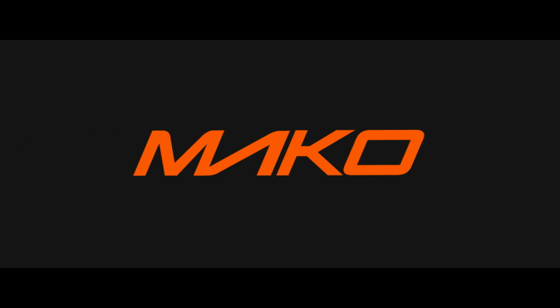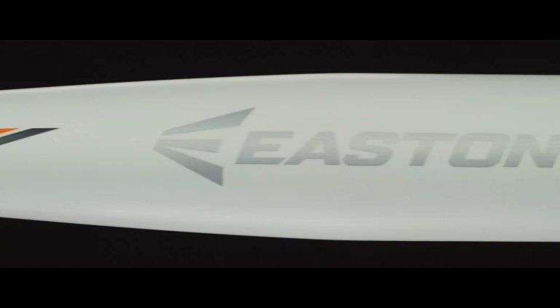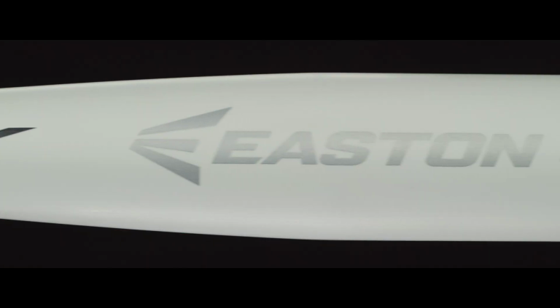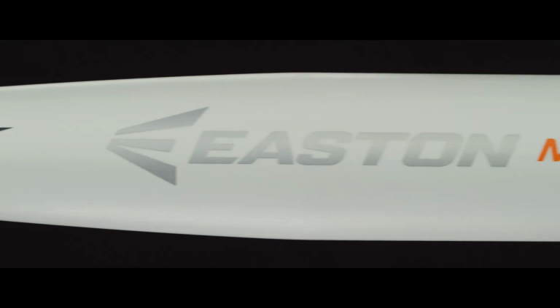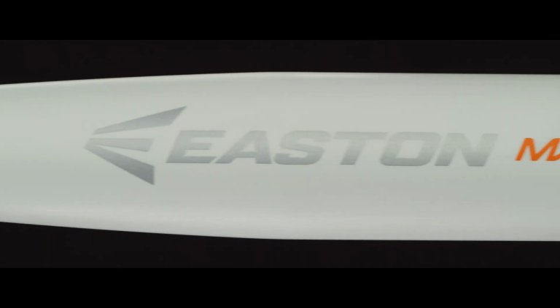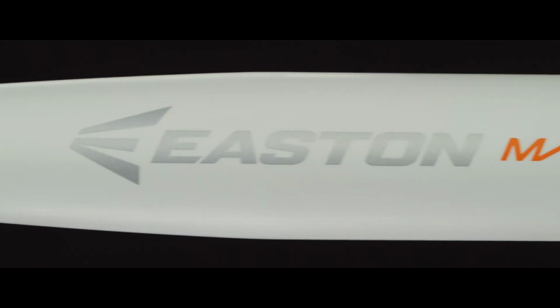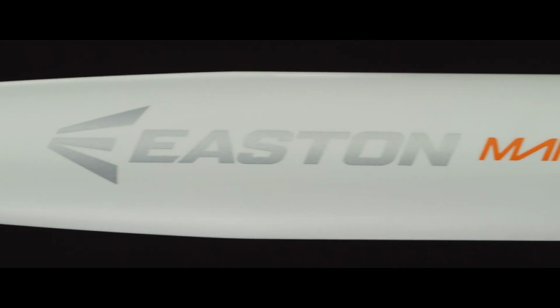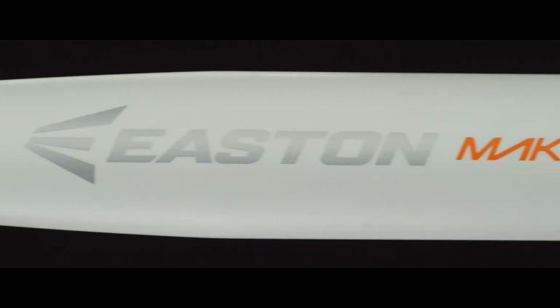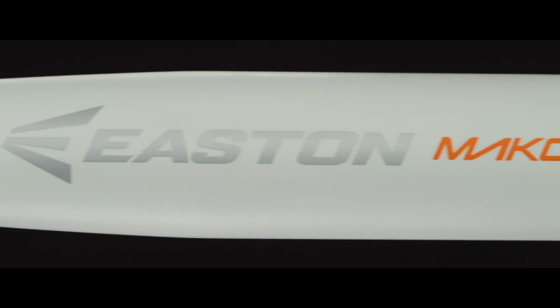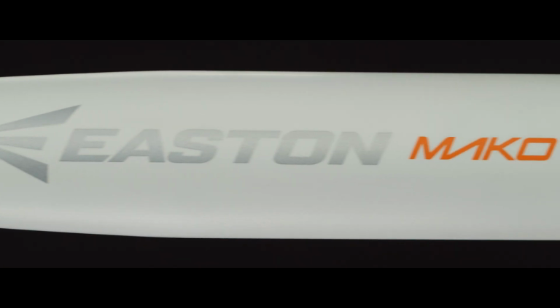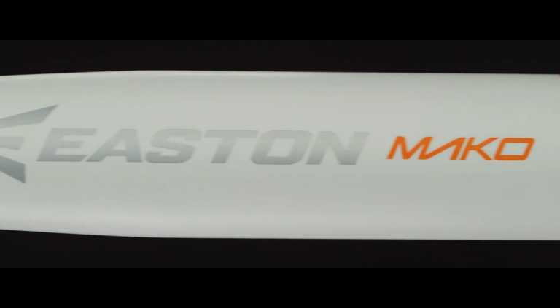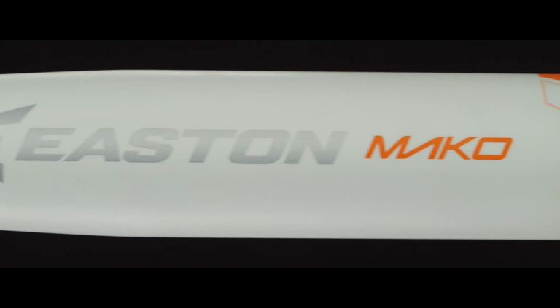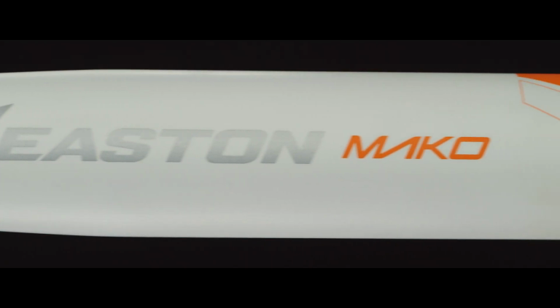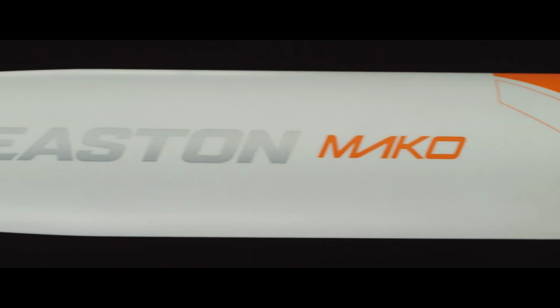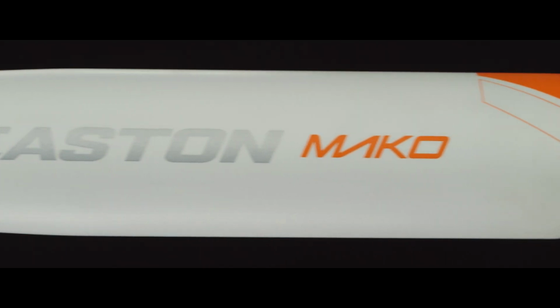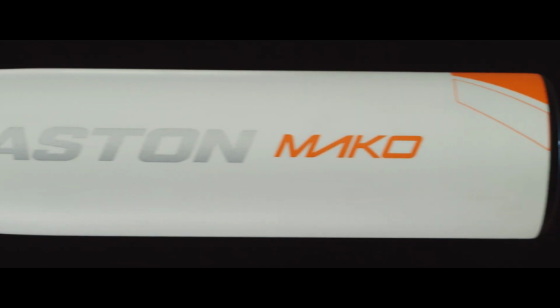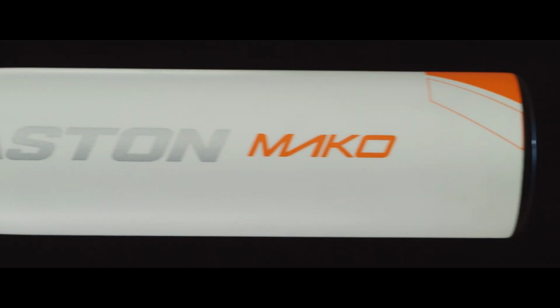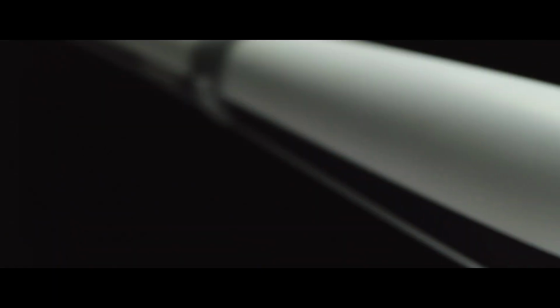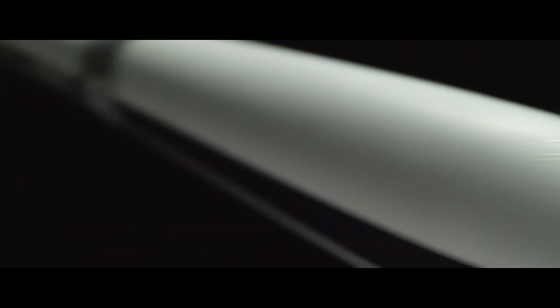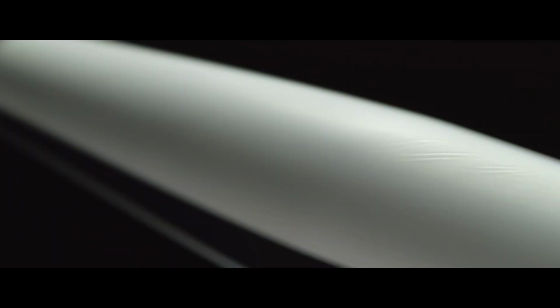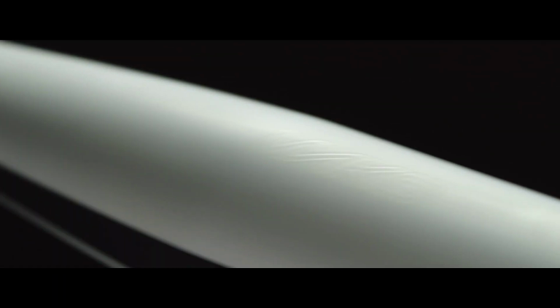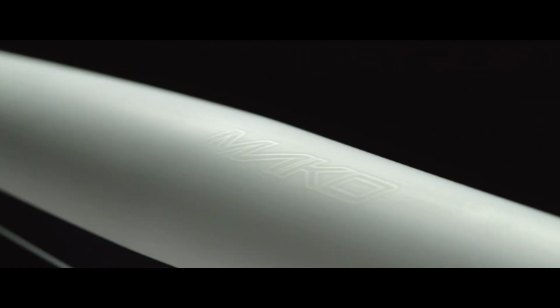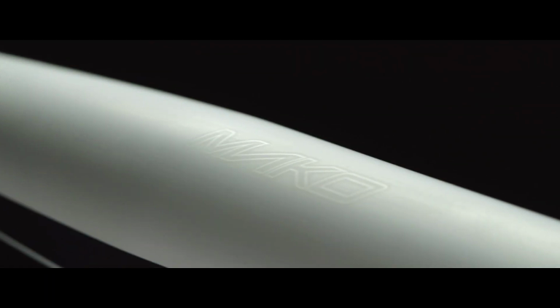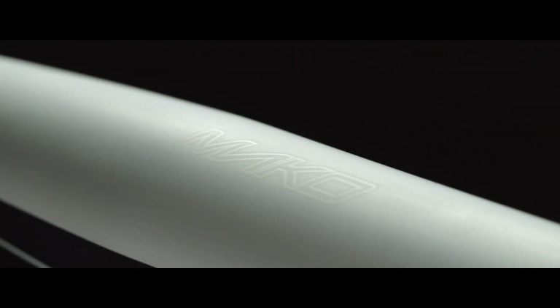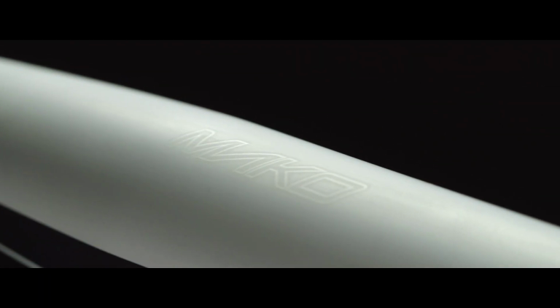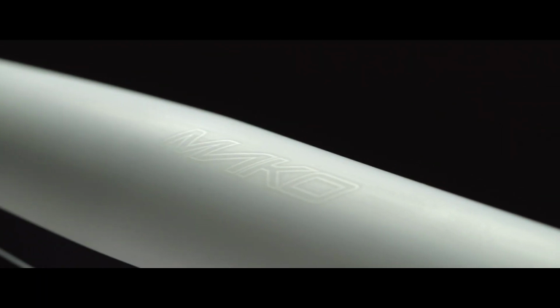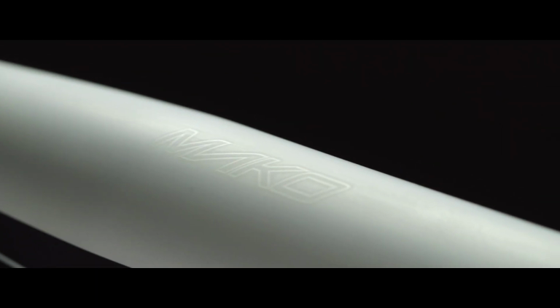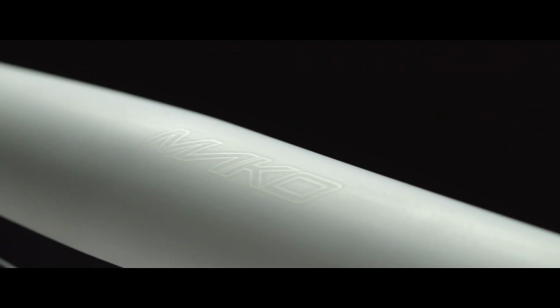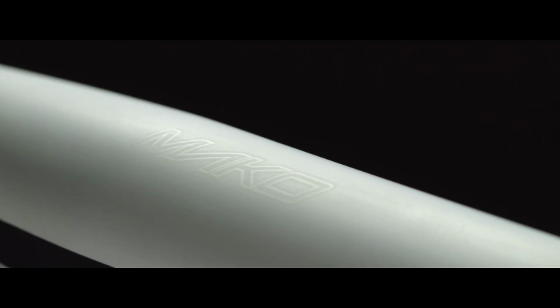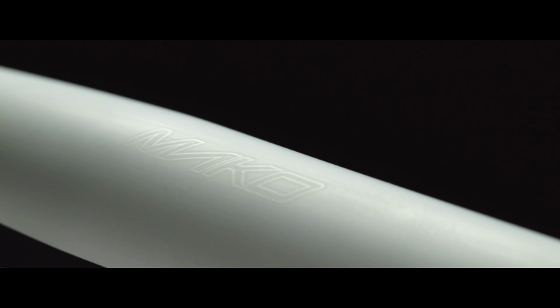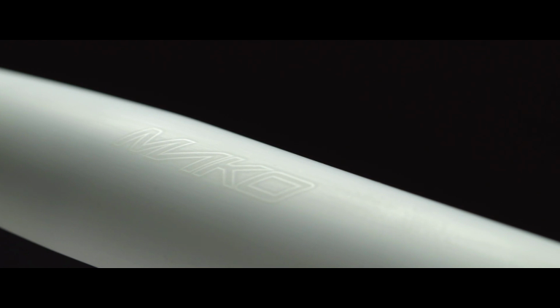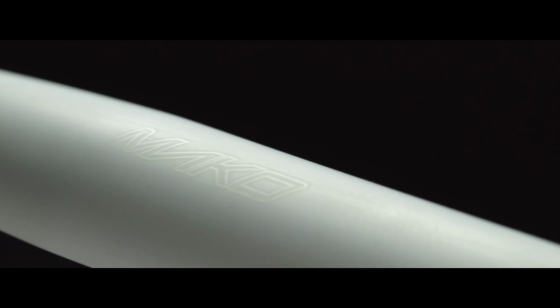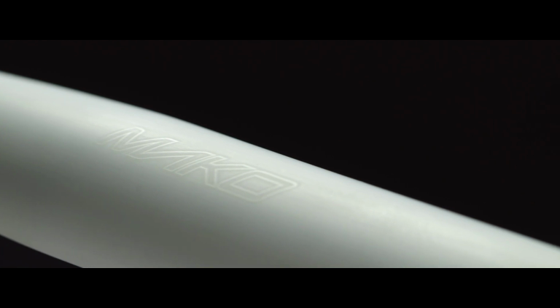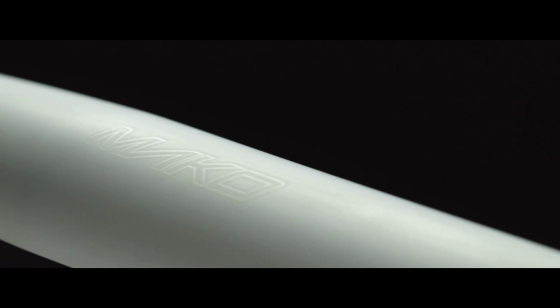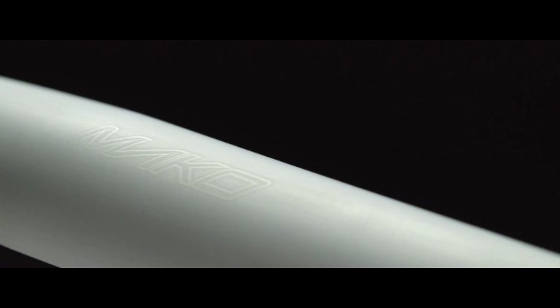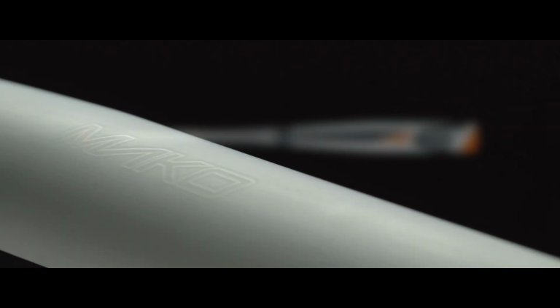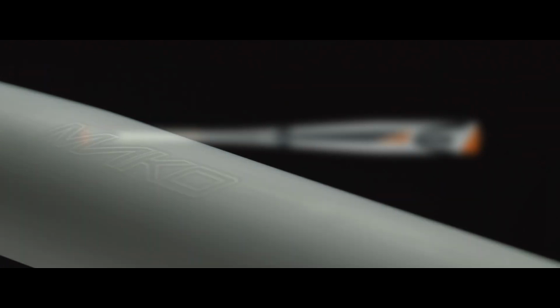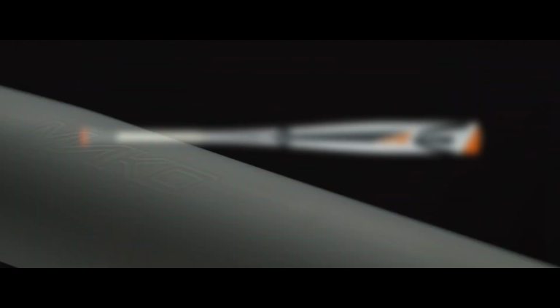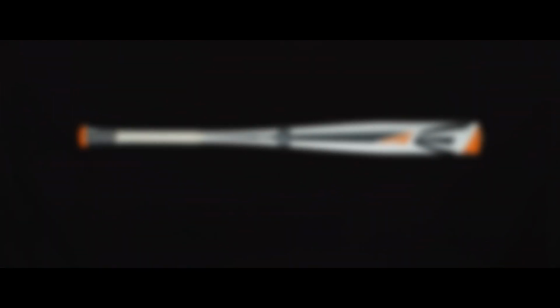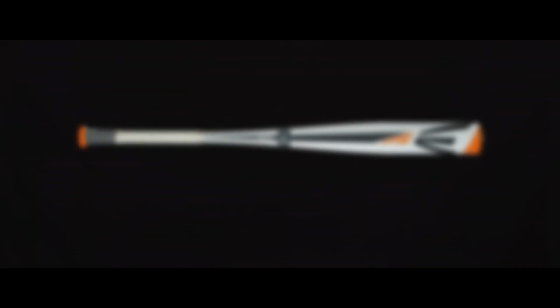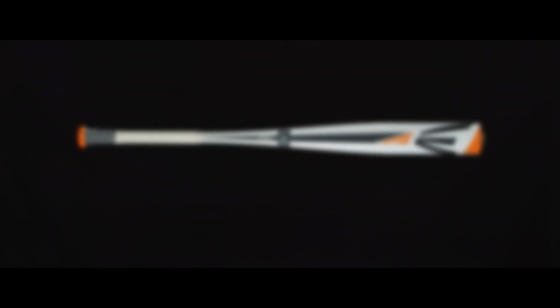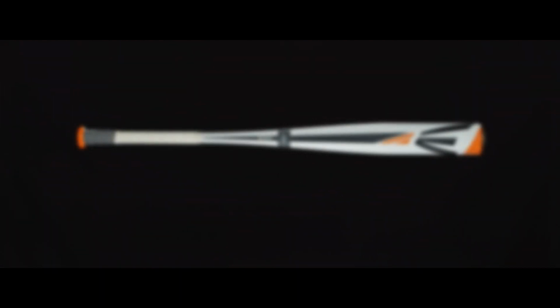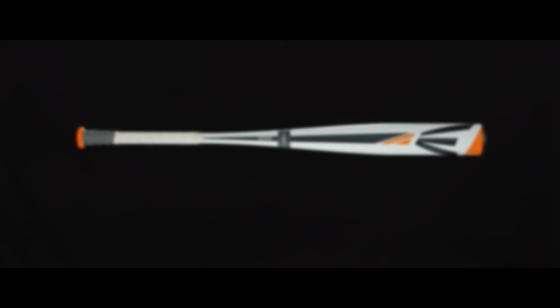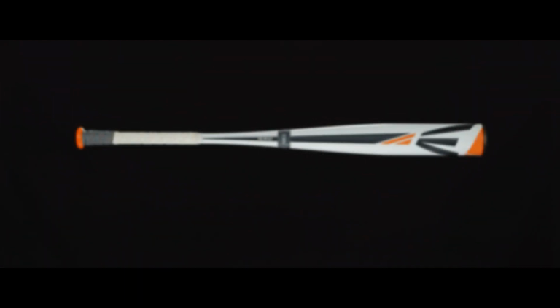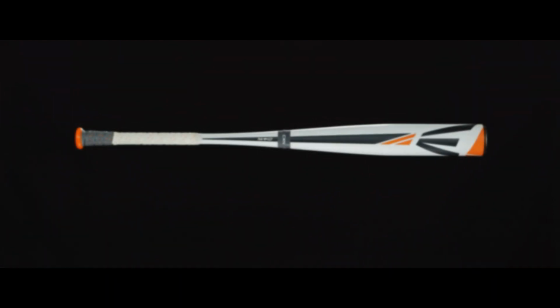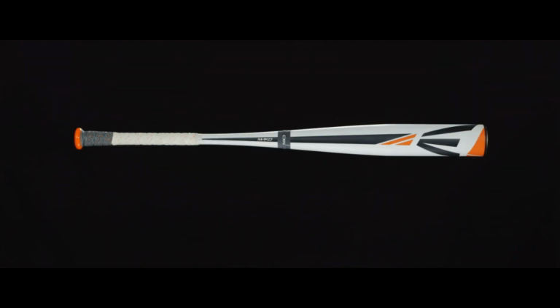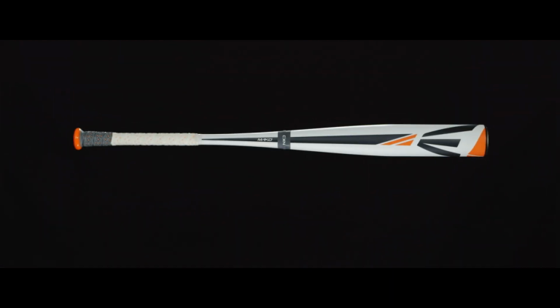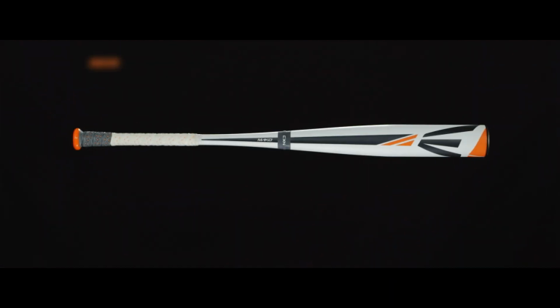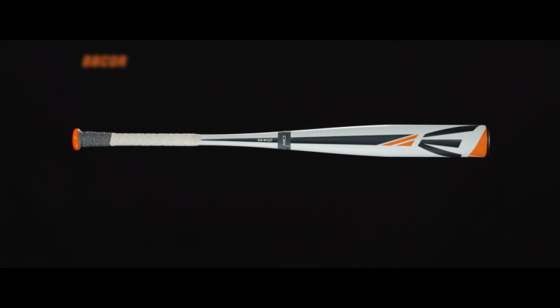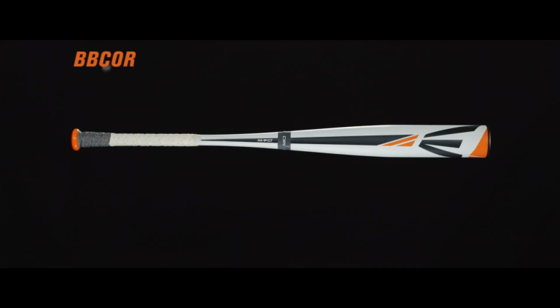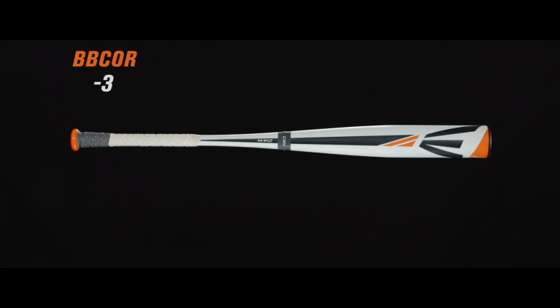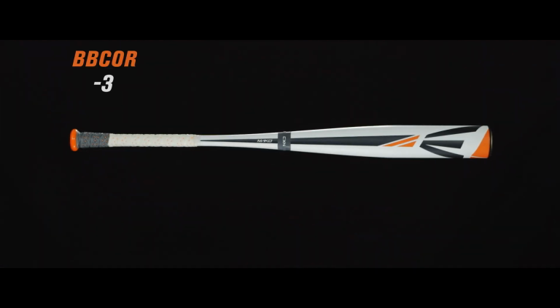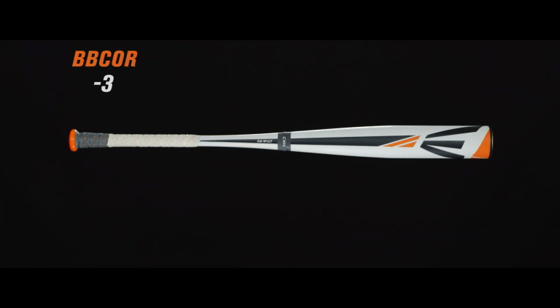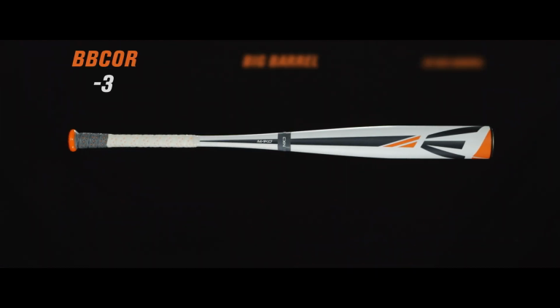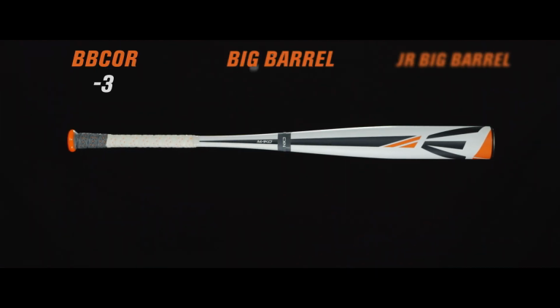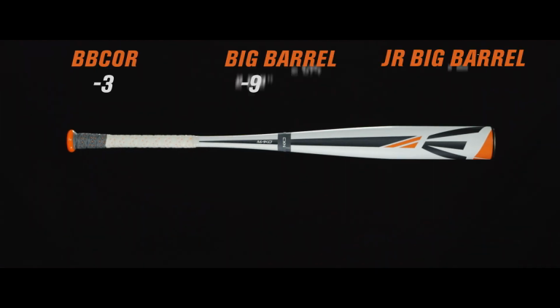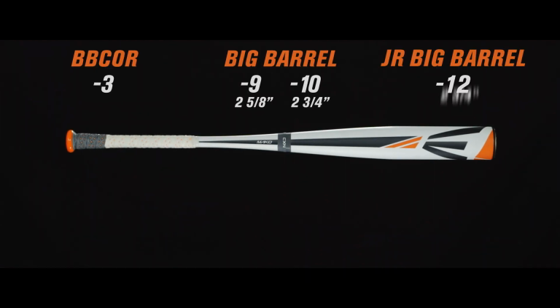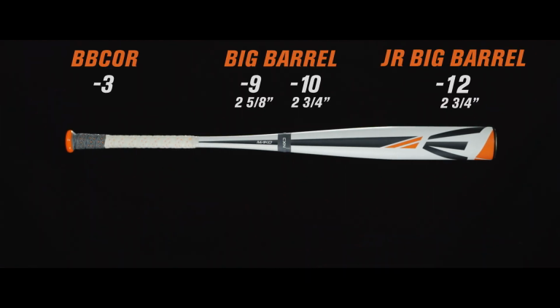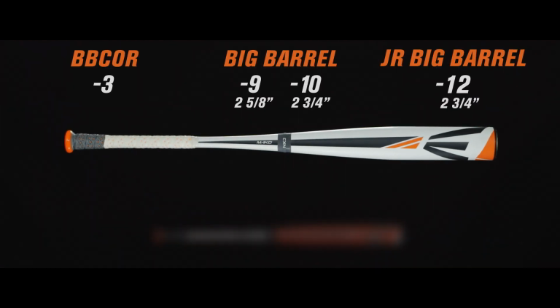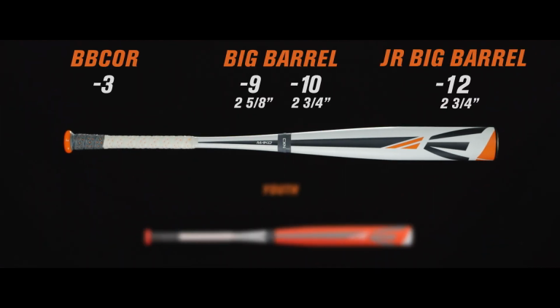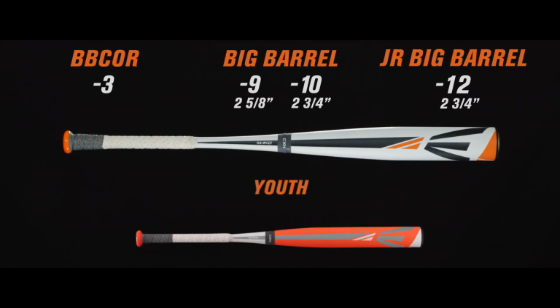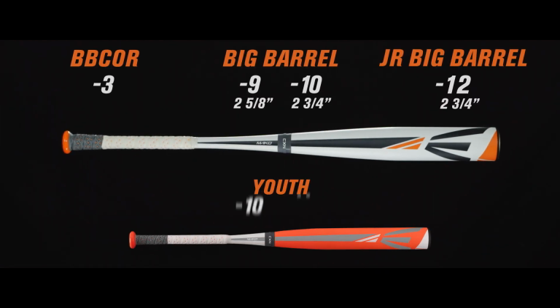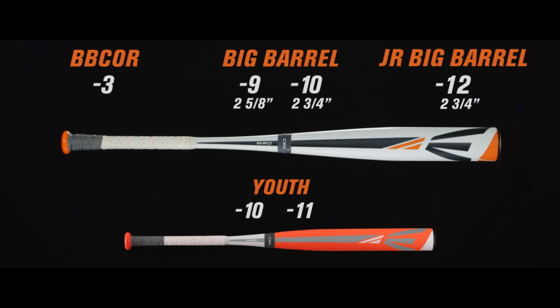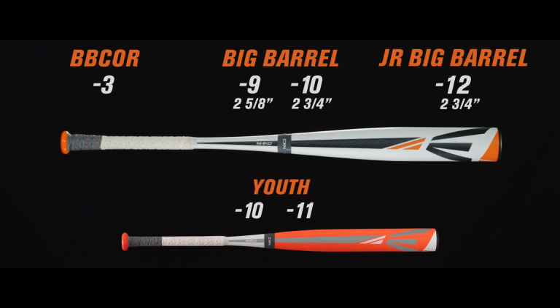The 2015 Easton Mako is the fastest bat through the zone with the most barrel in the zone. Available in BB Corps, Big Barrel, and Youth.